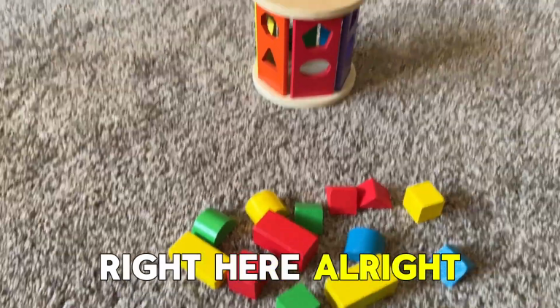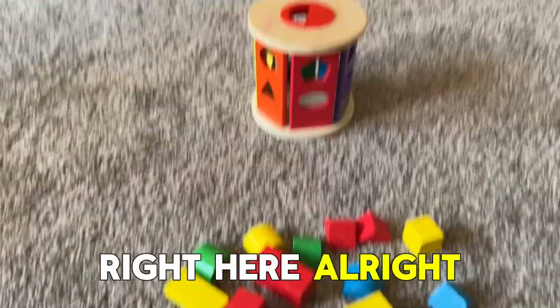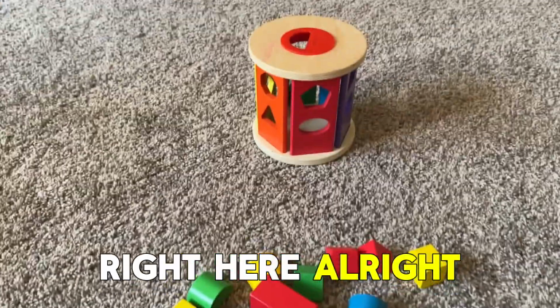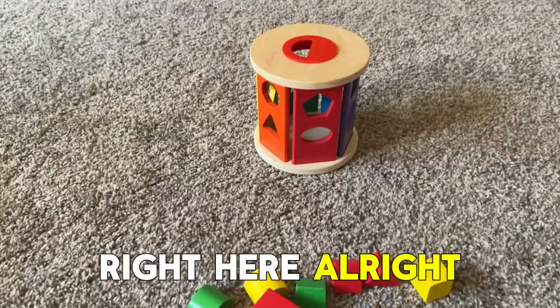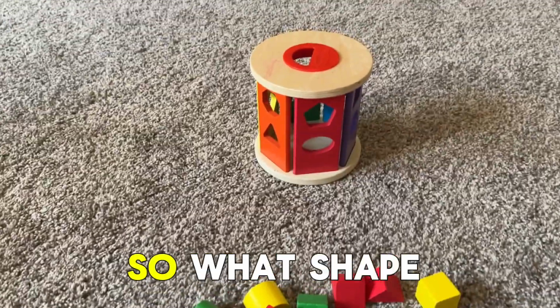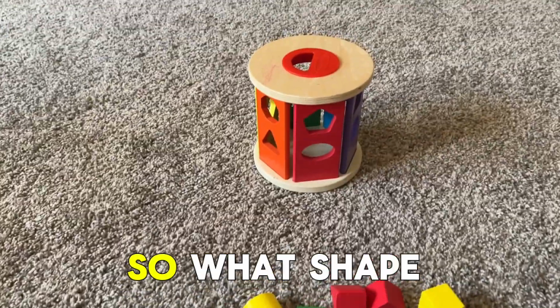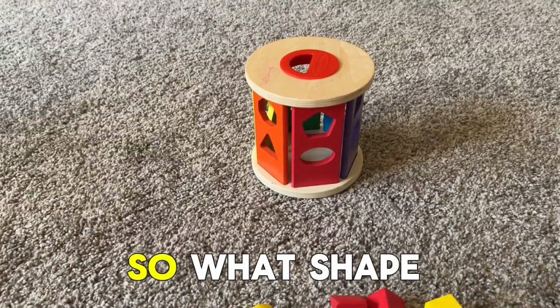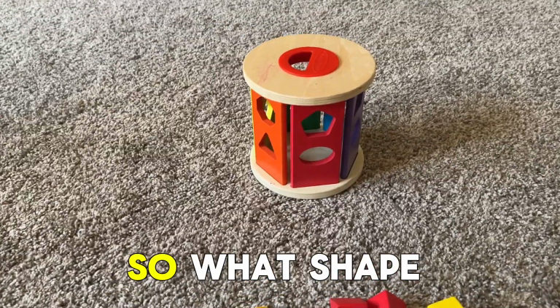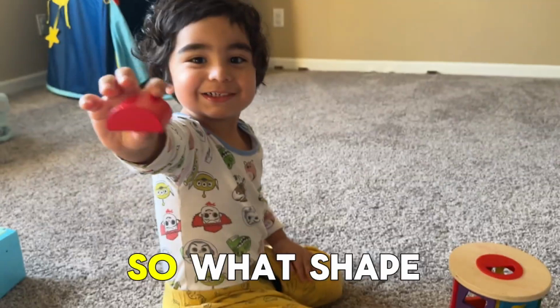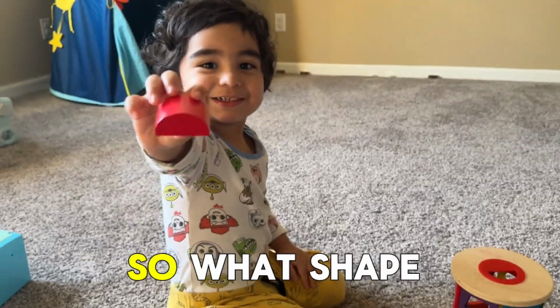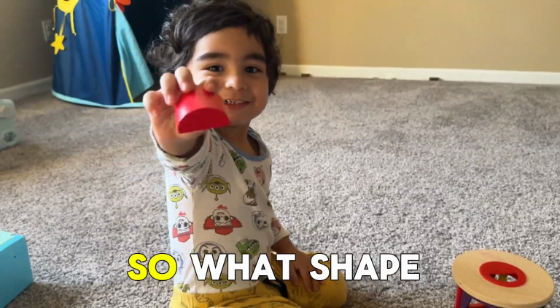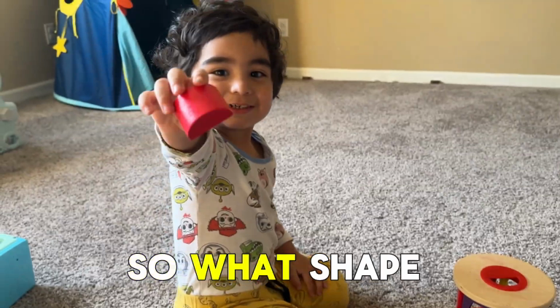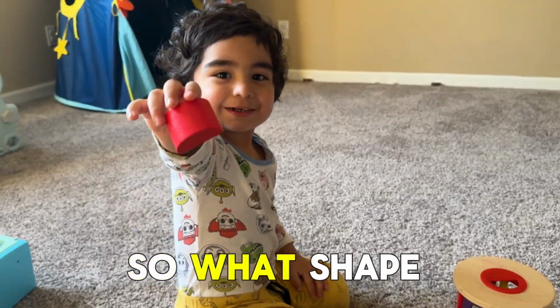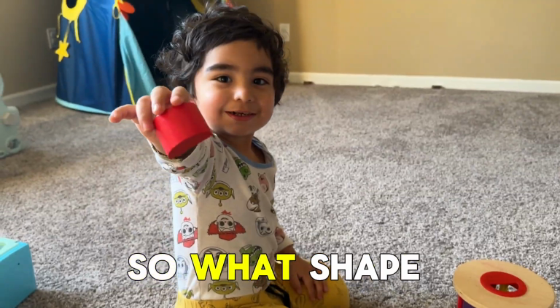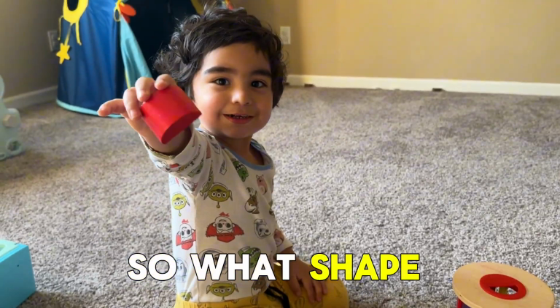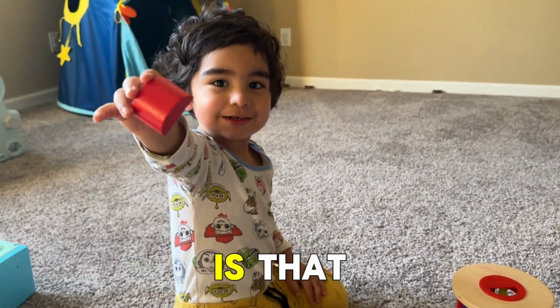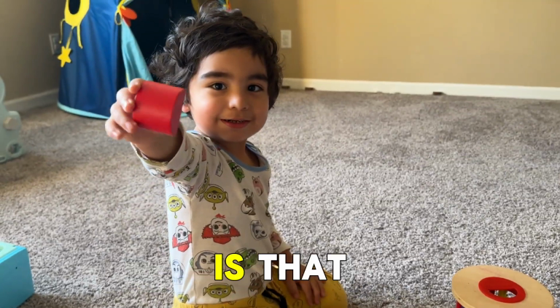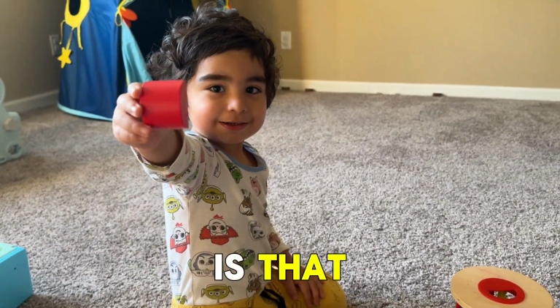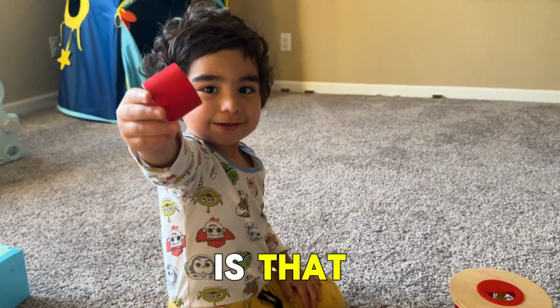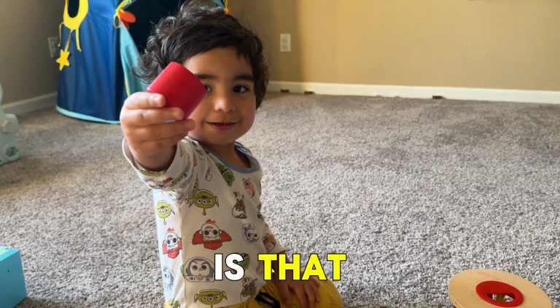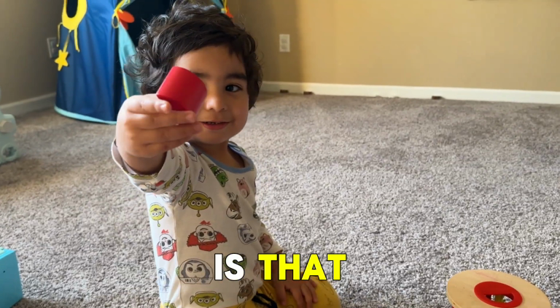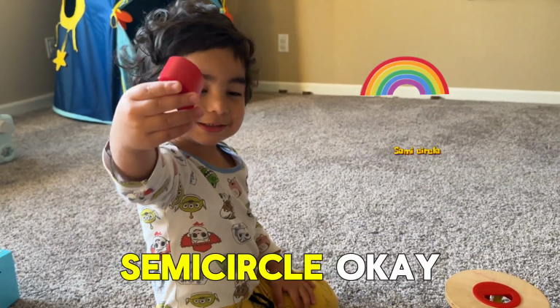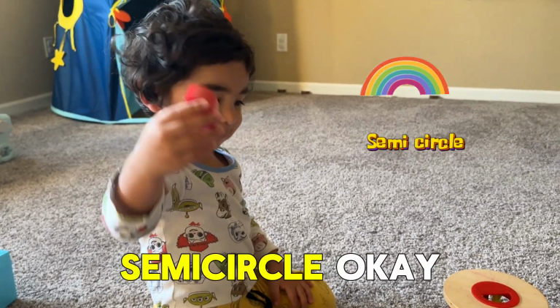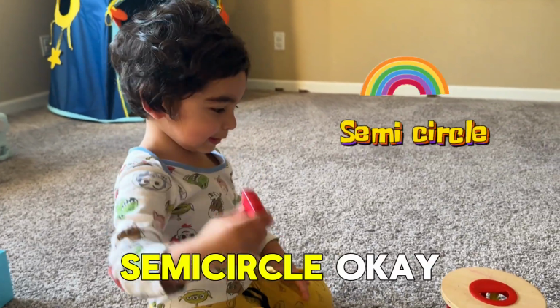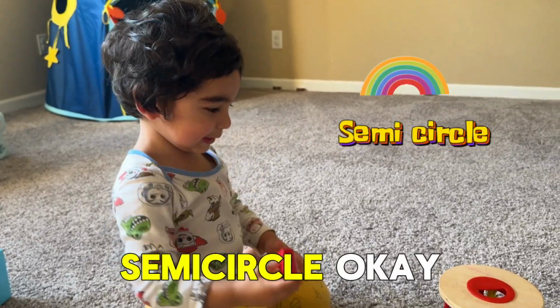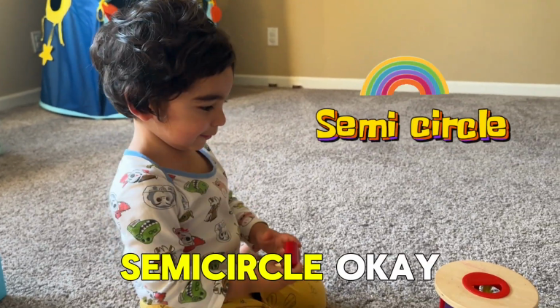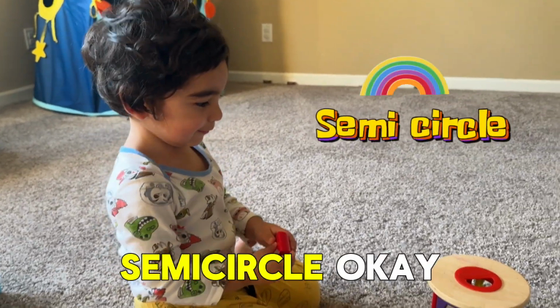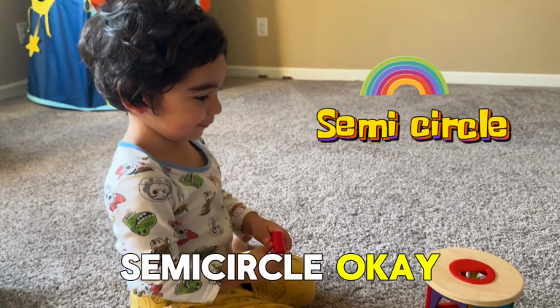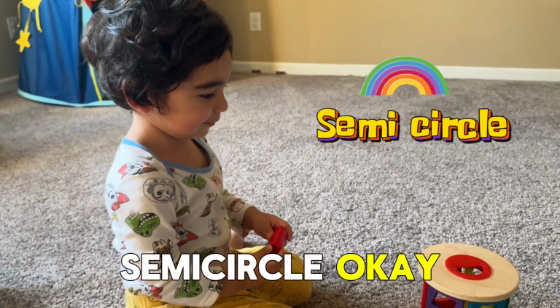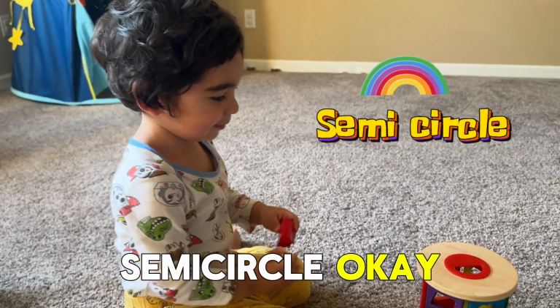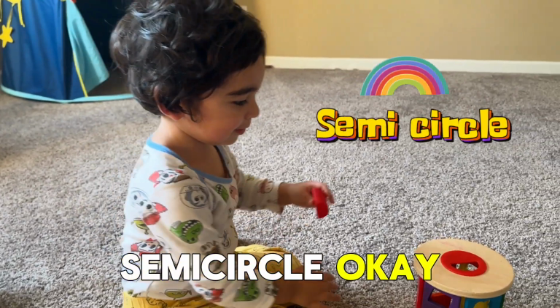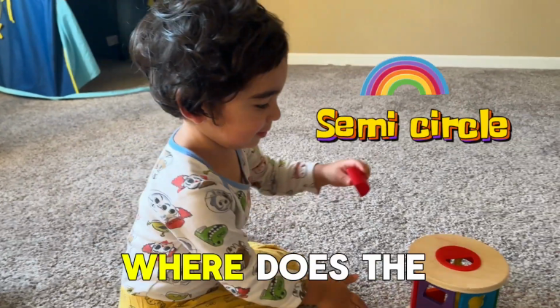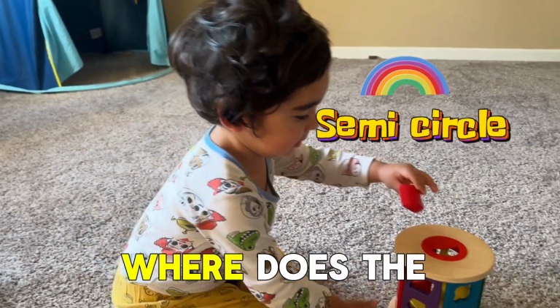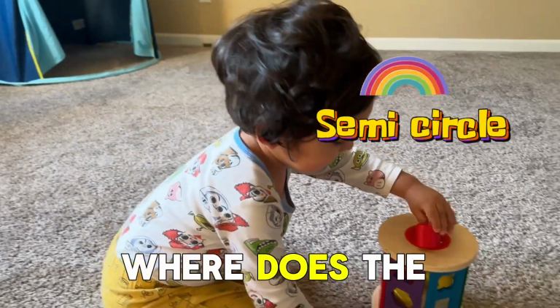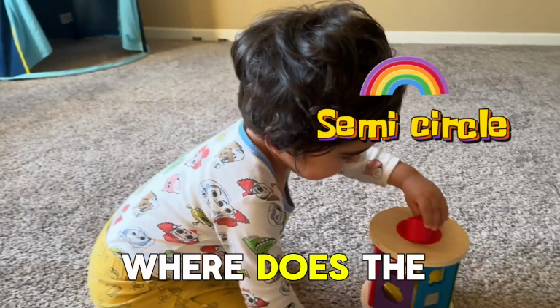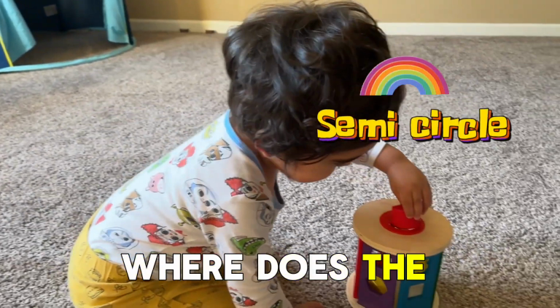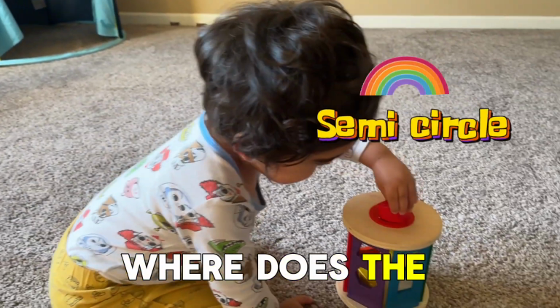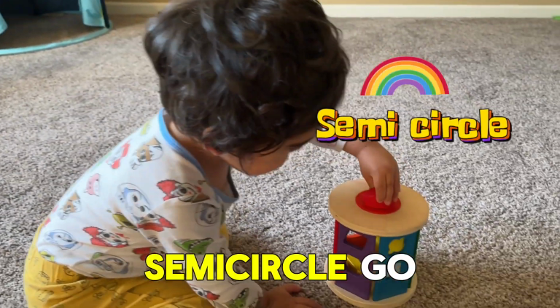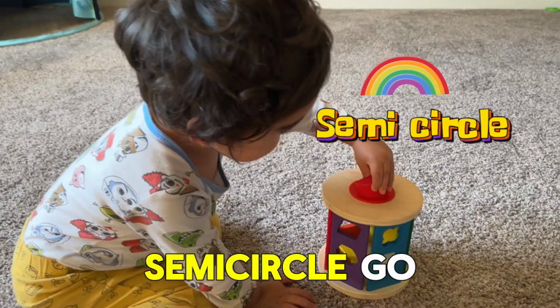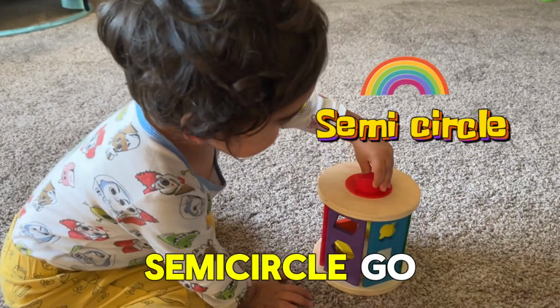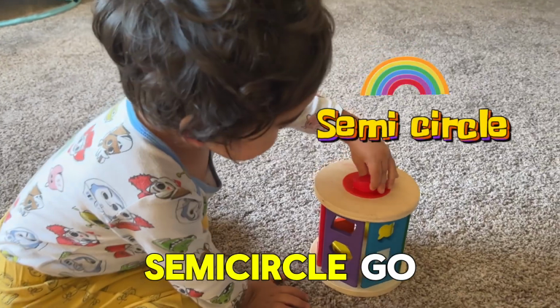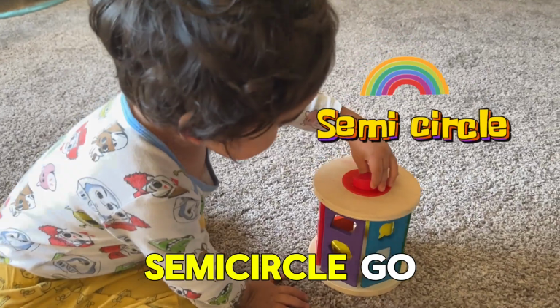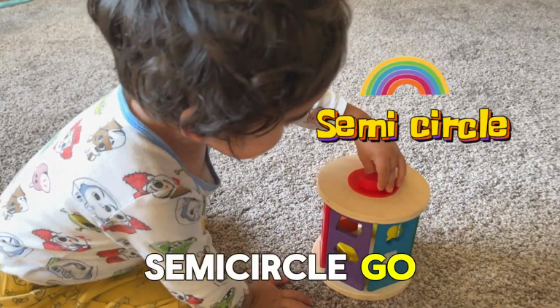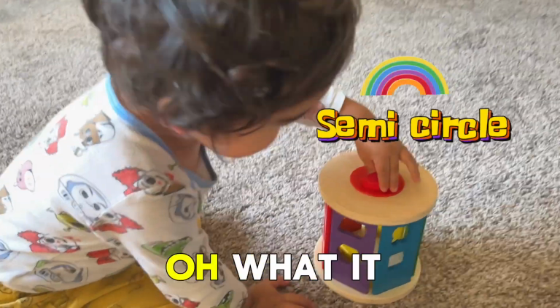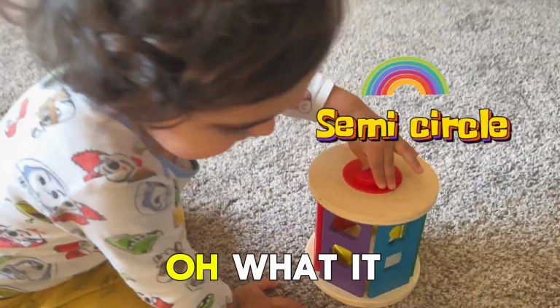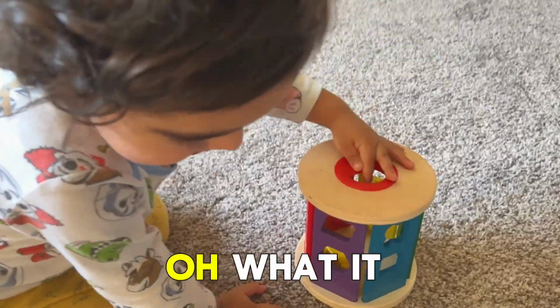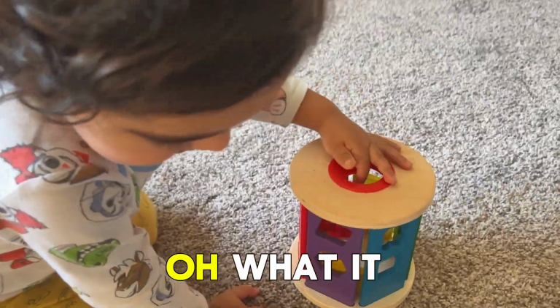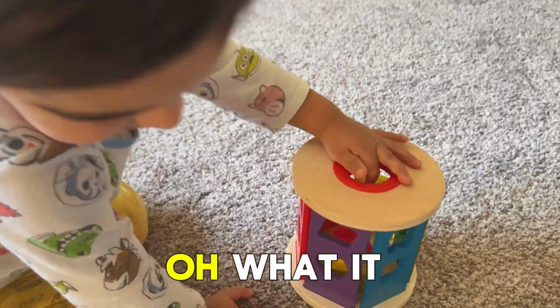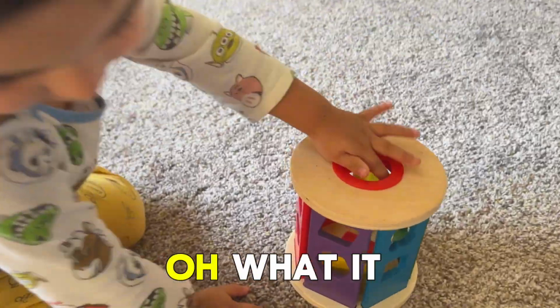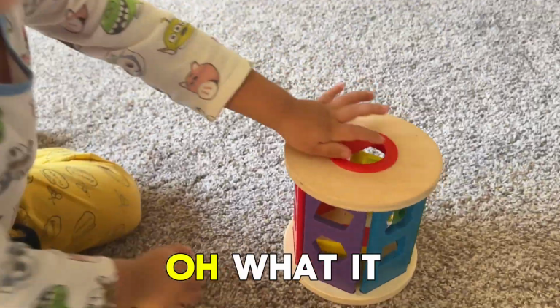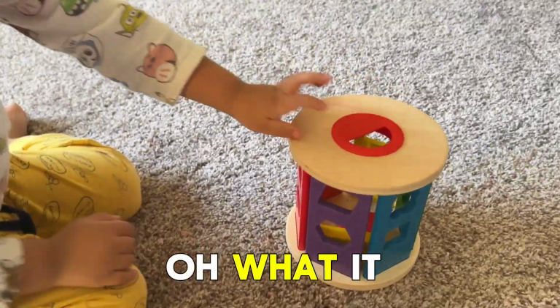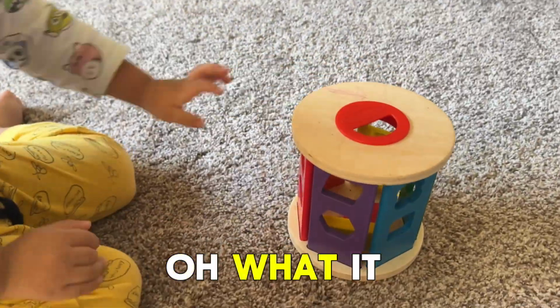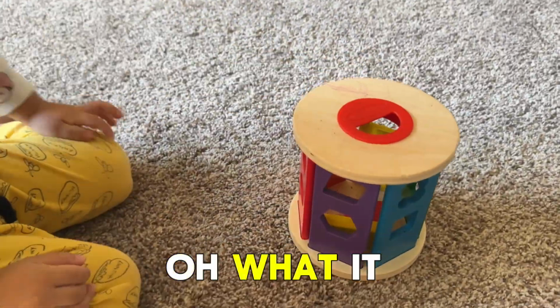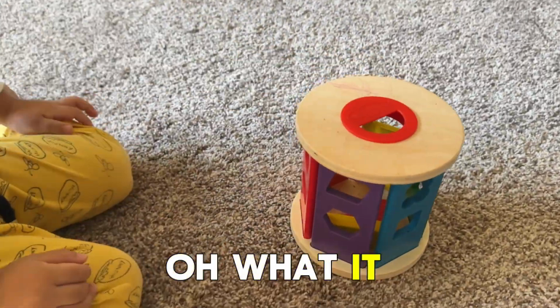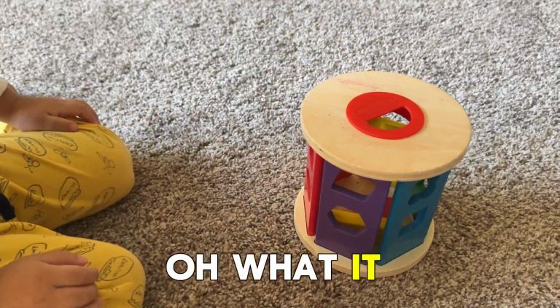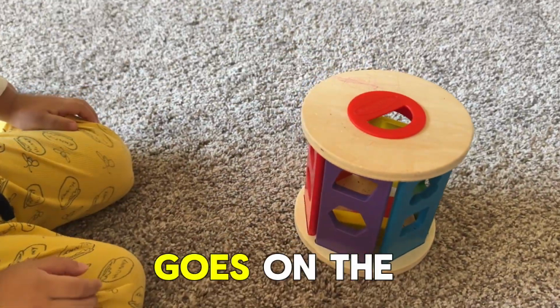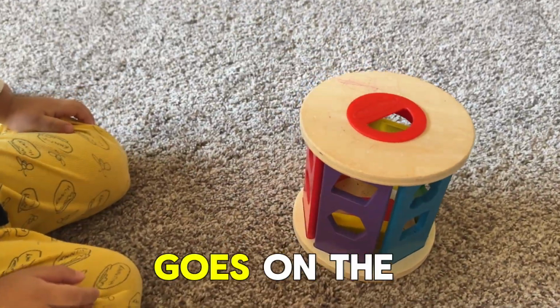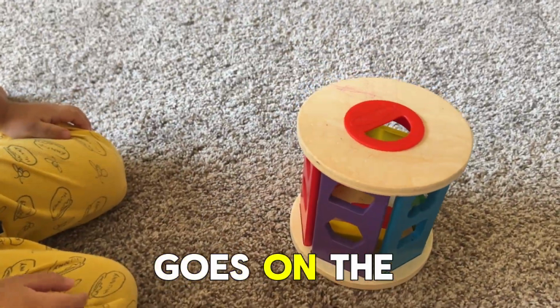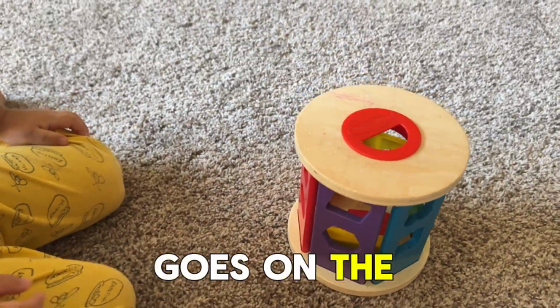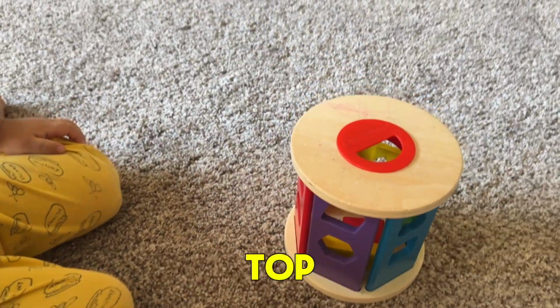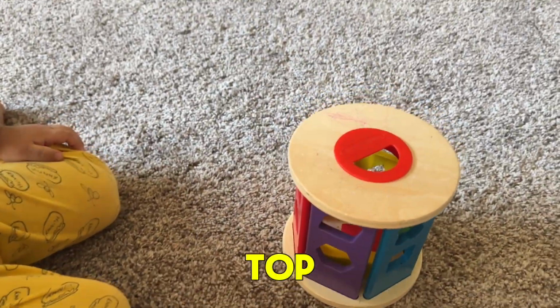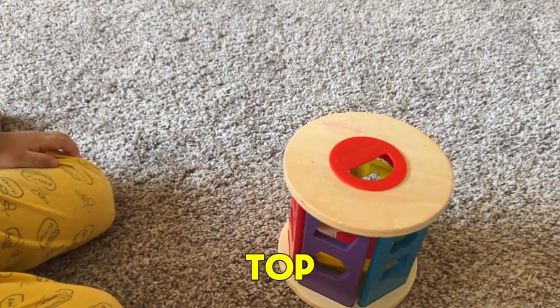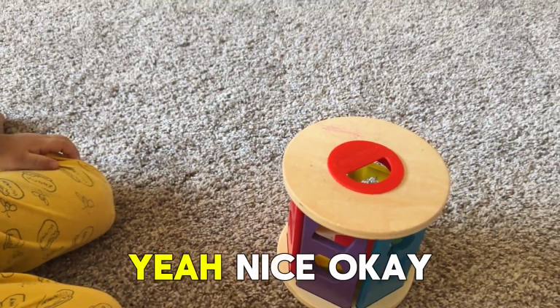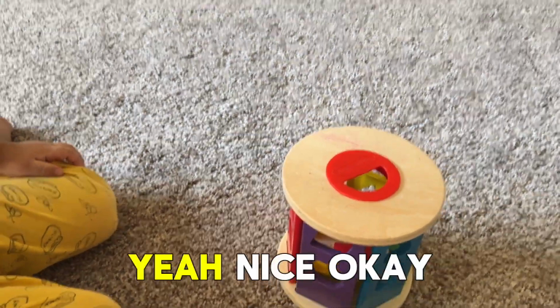Alright, so what shape is that? Where does the semicircle go? It goes on the top? Yeah.